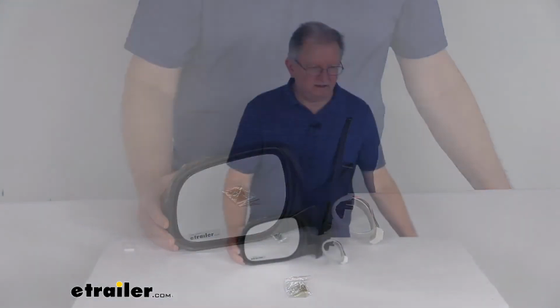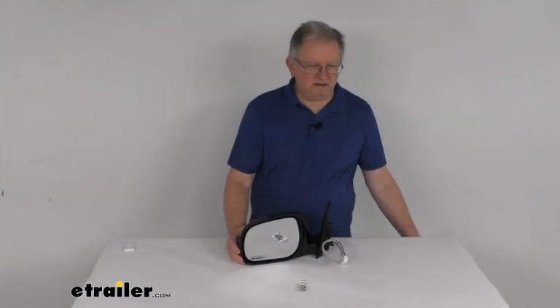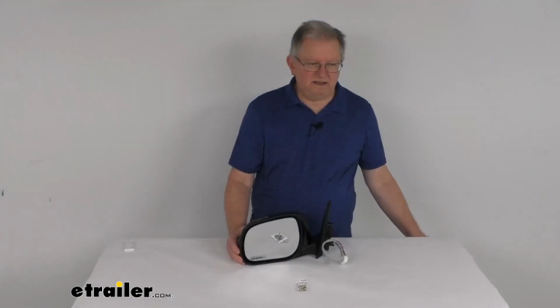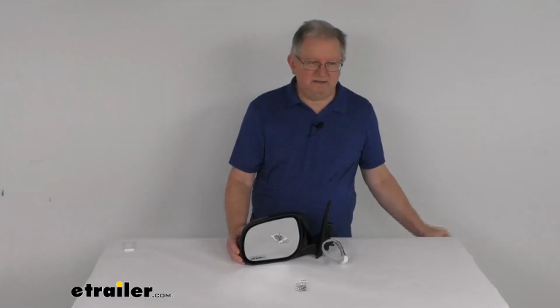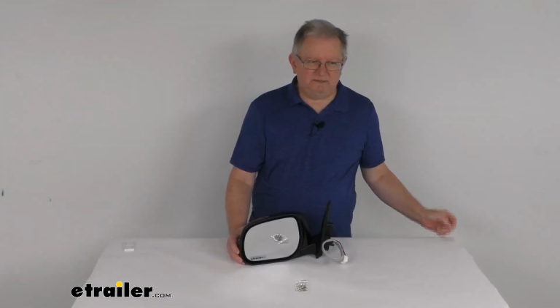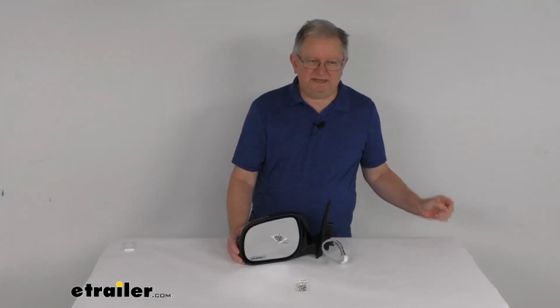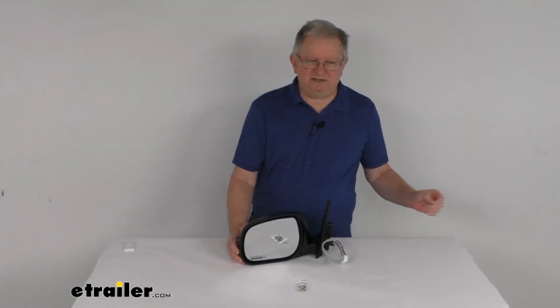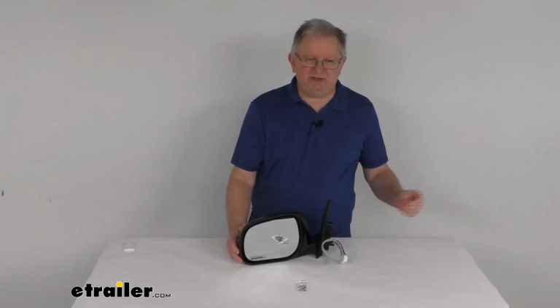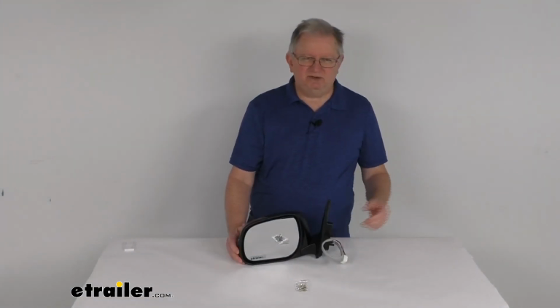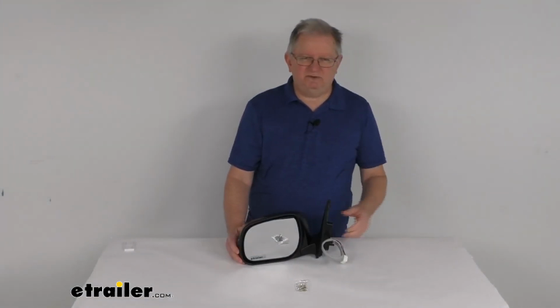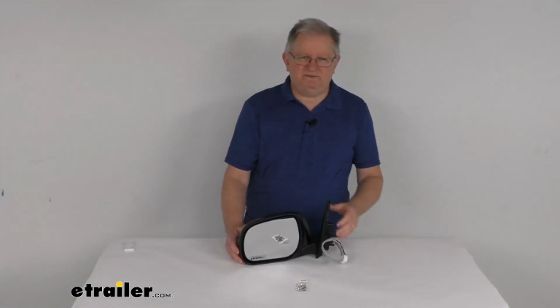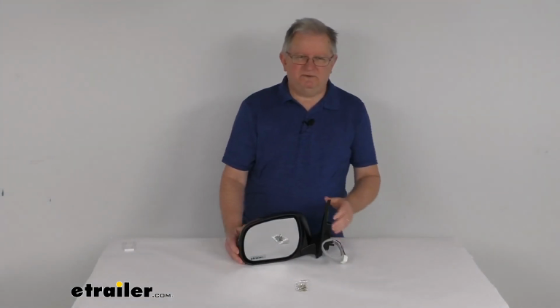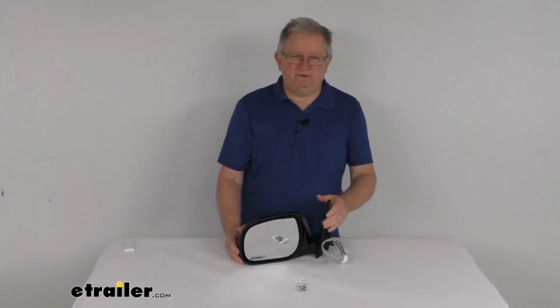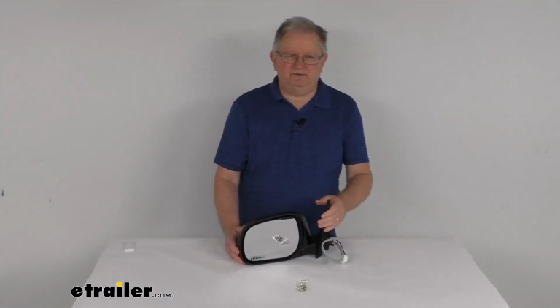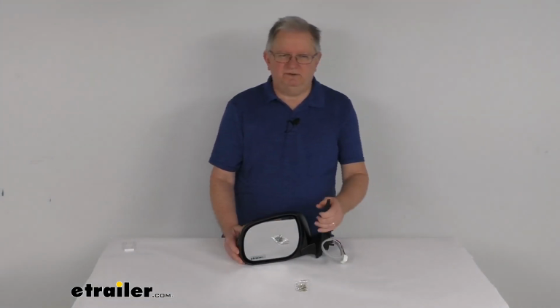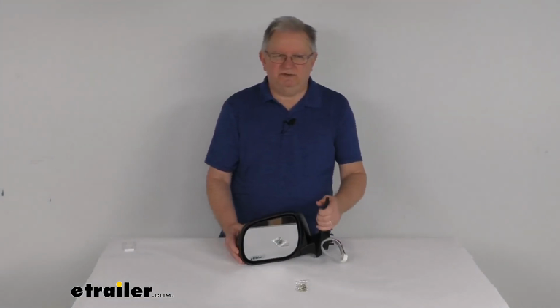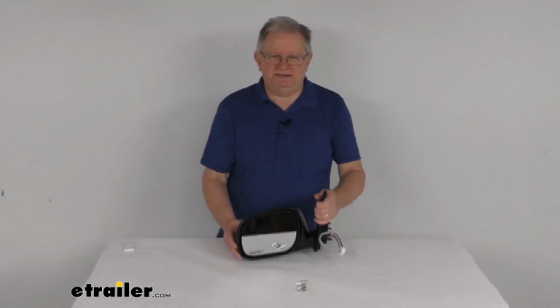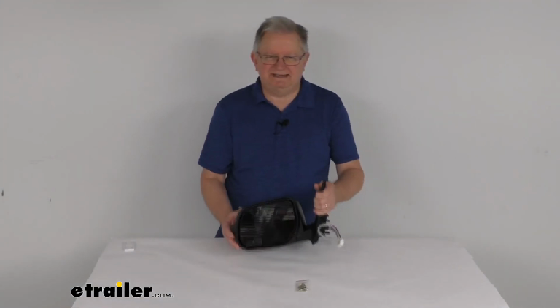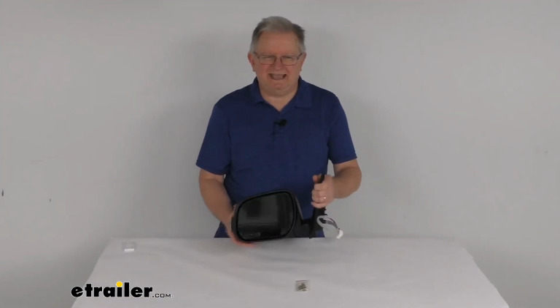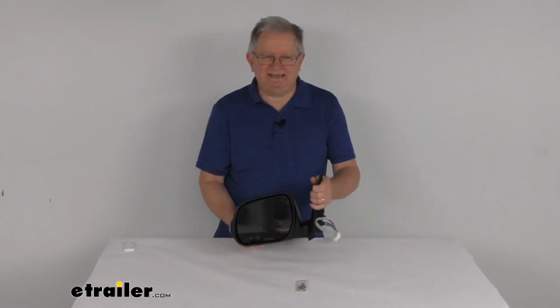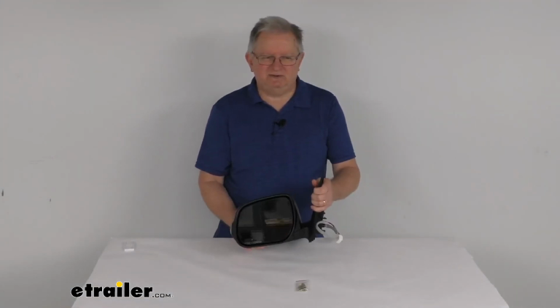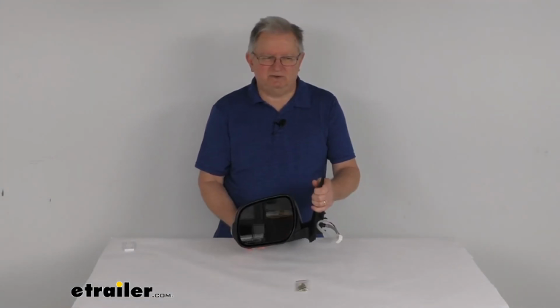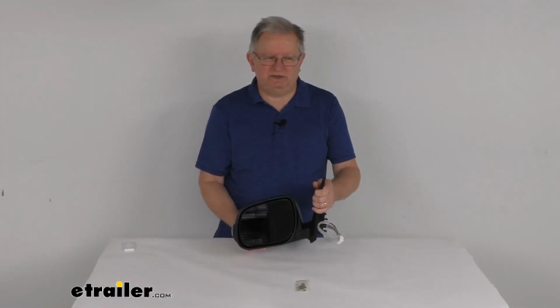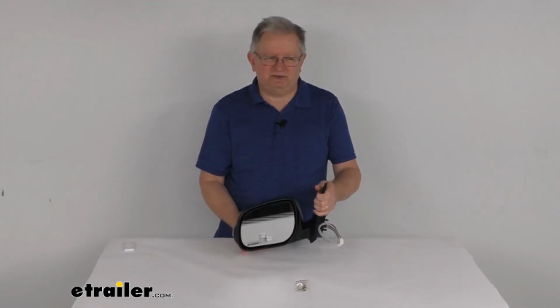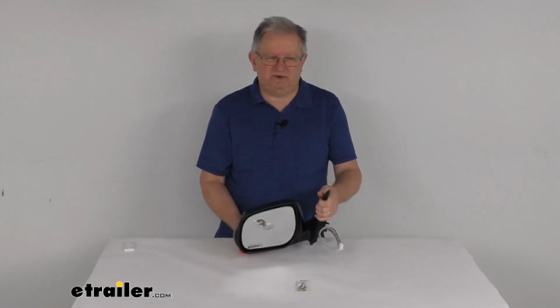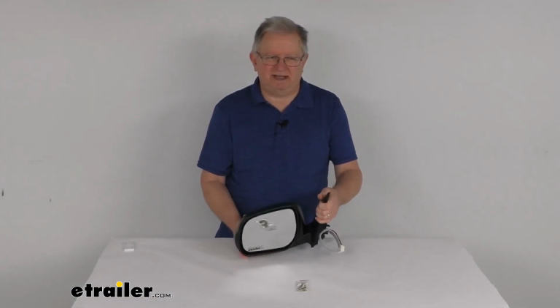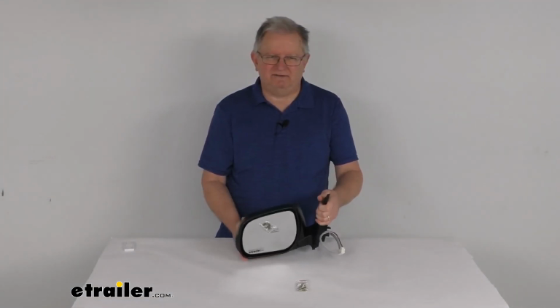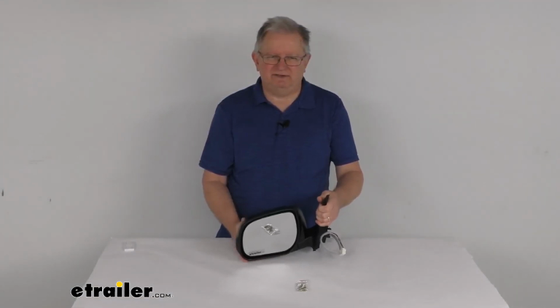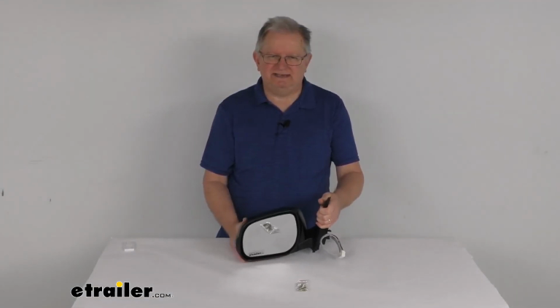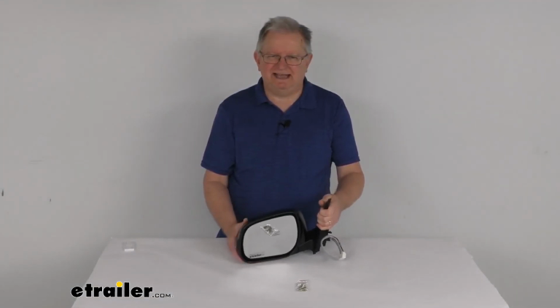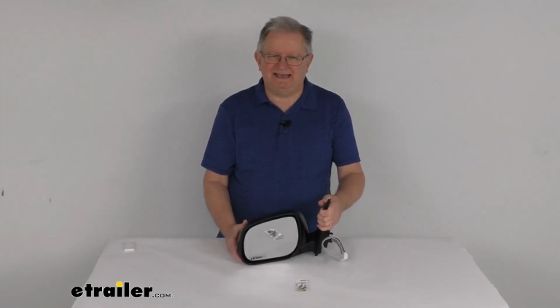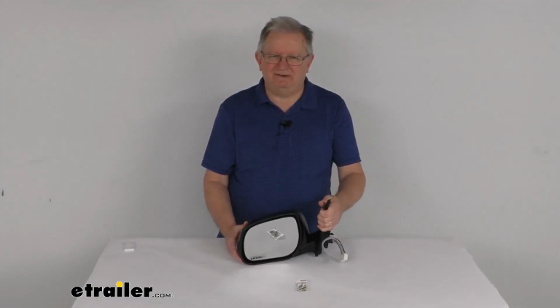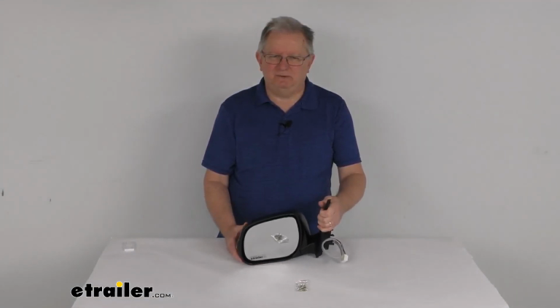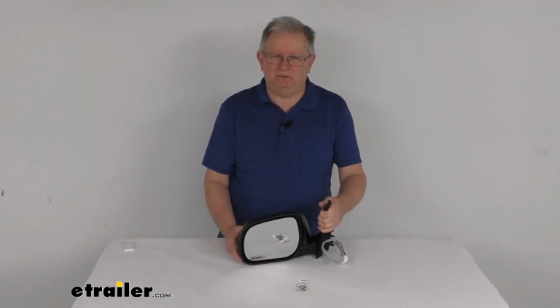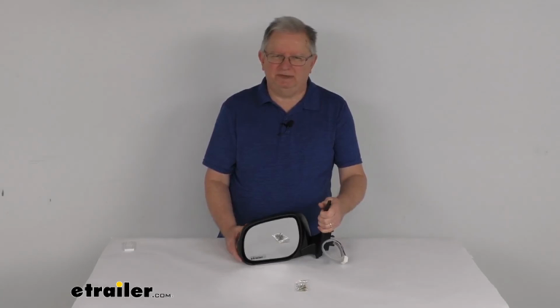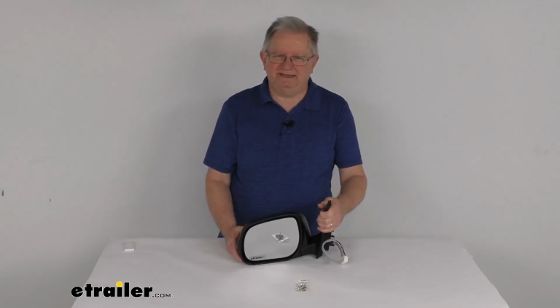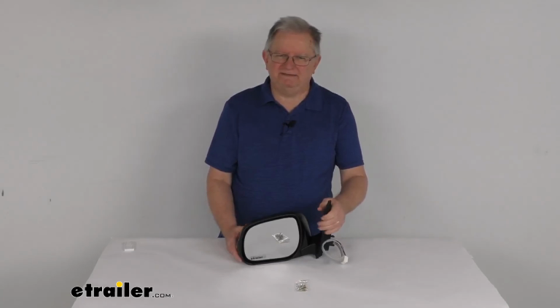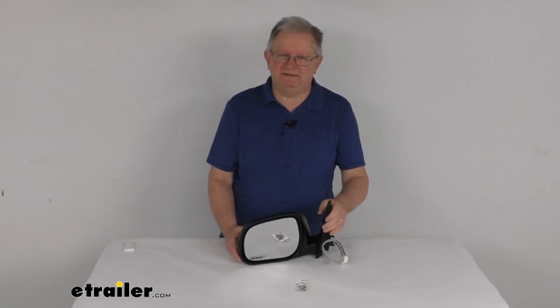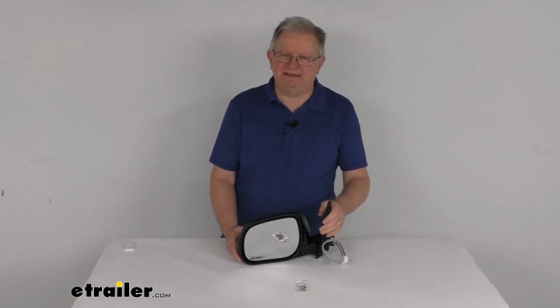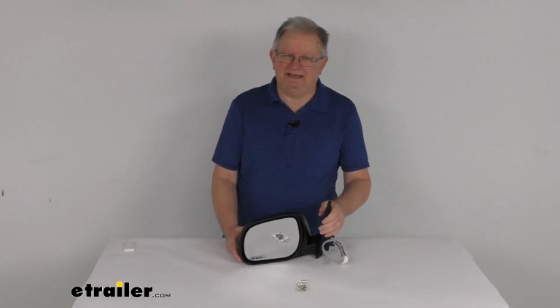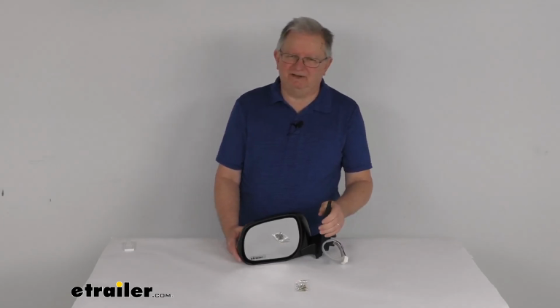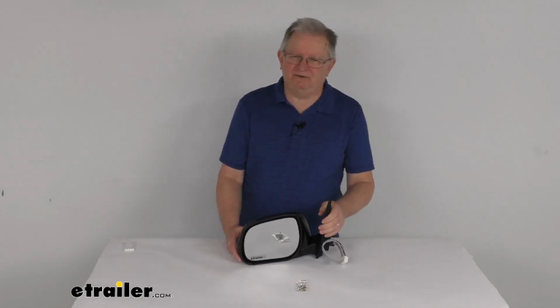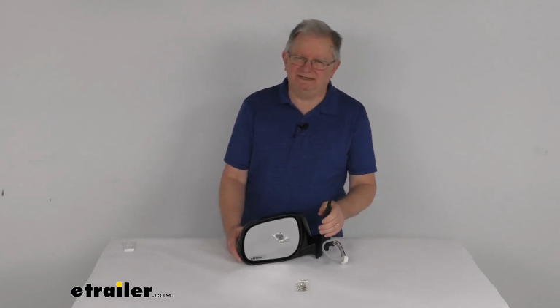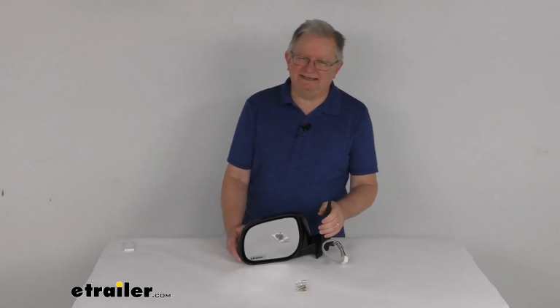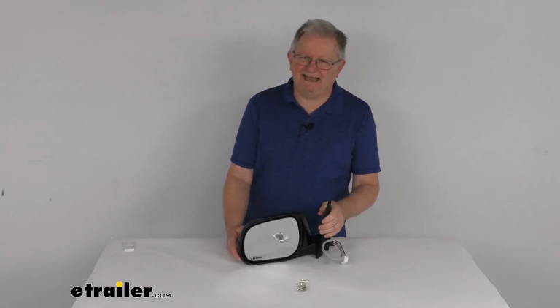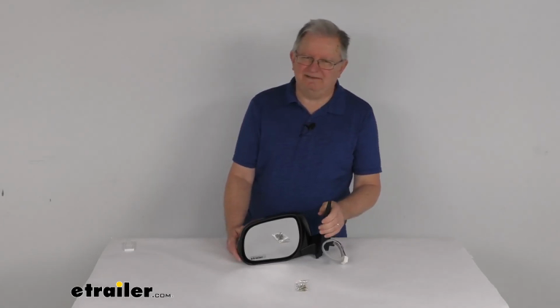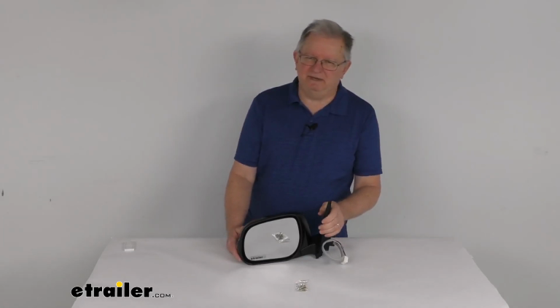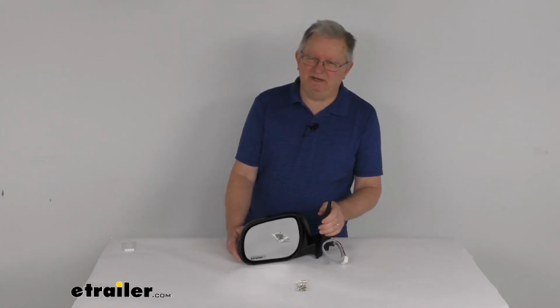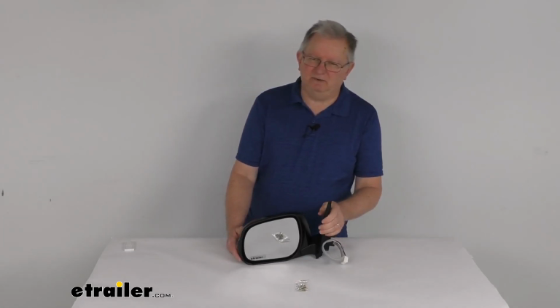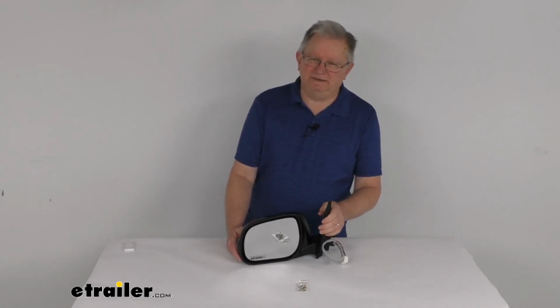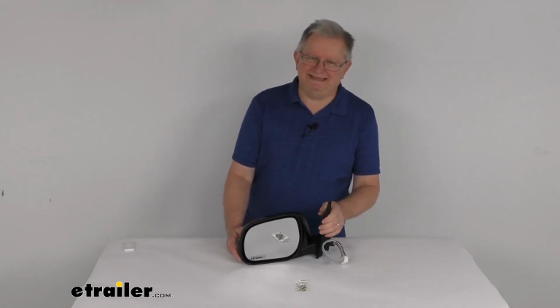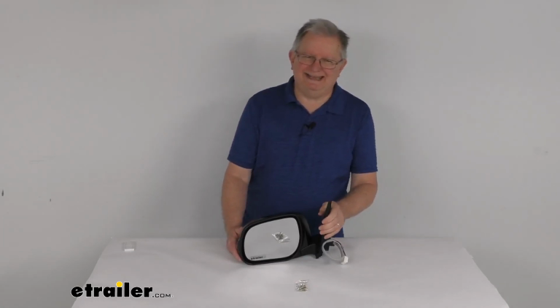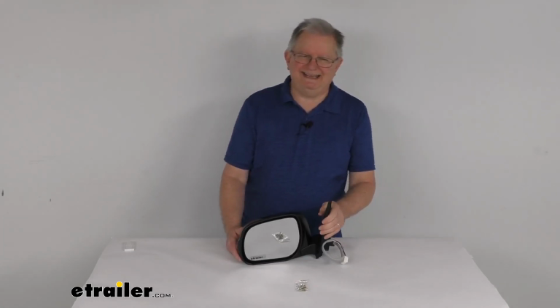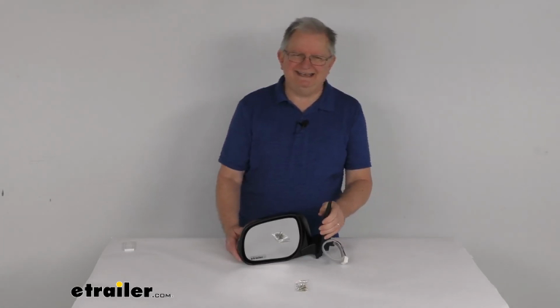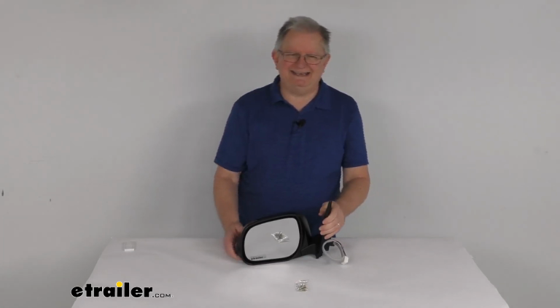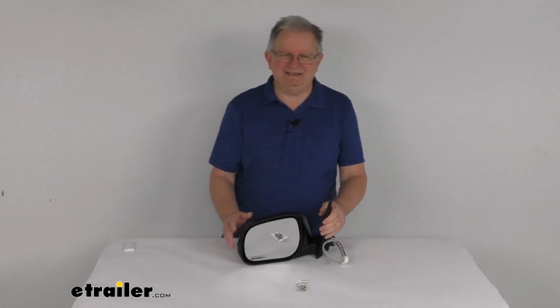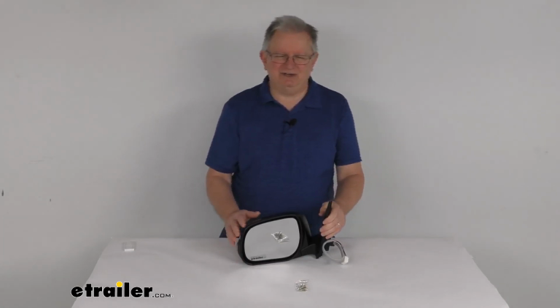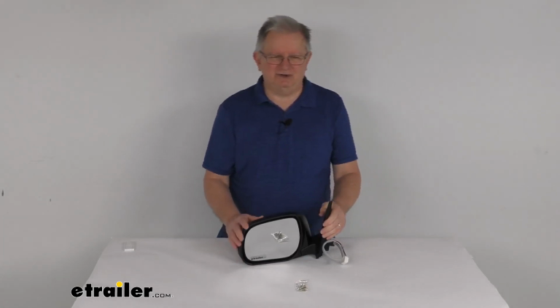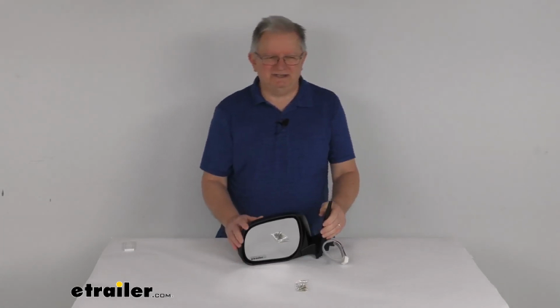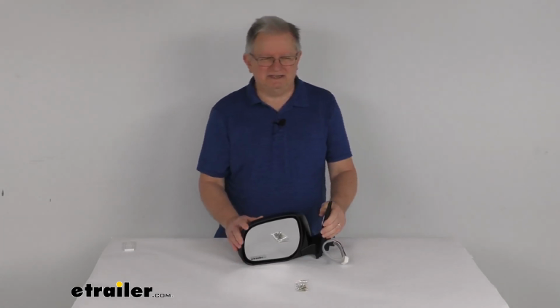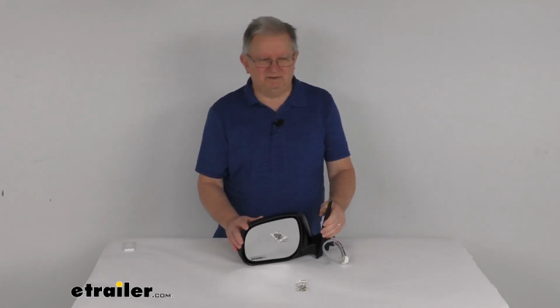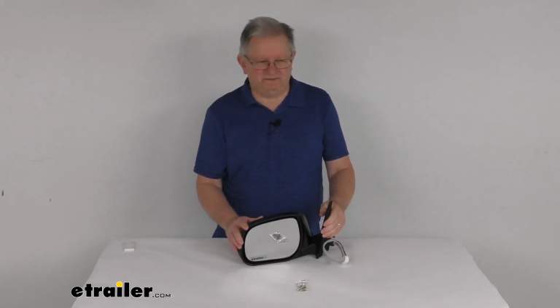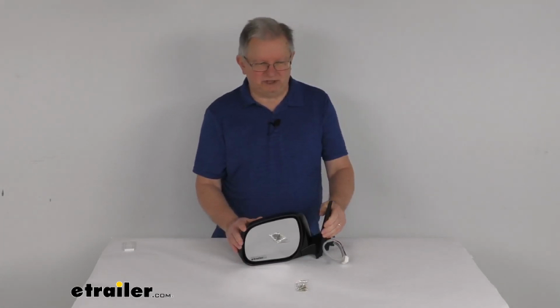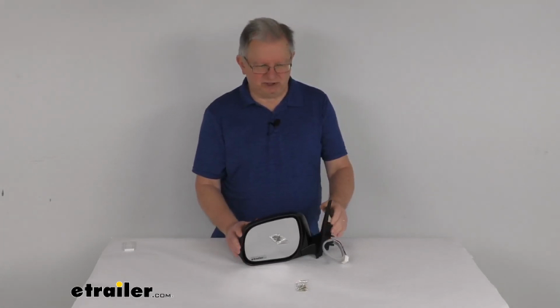But that should do it for the review on this K-Source driver side replacement electric side mirror with the heat and turn signal functions.